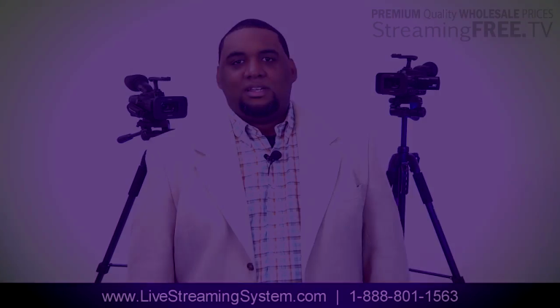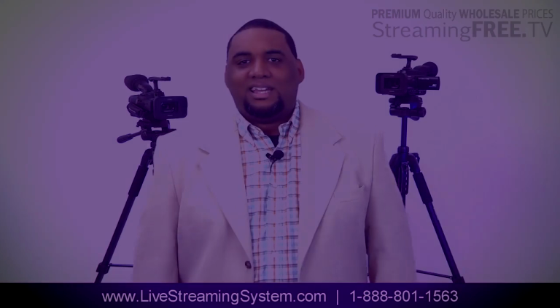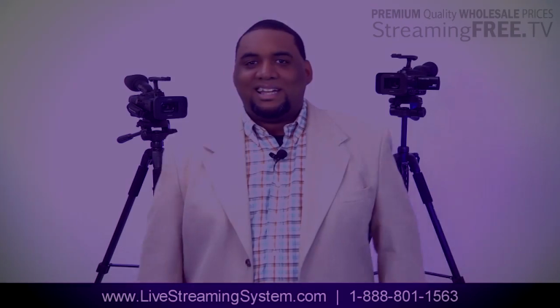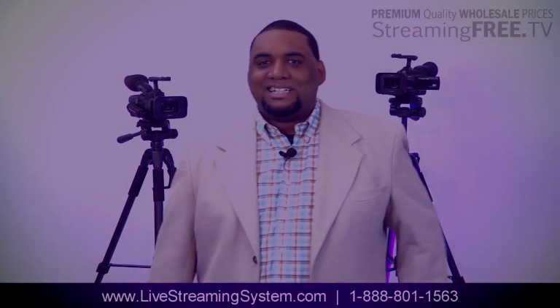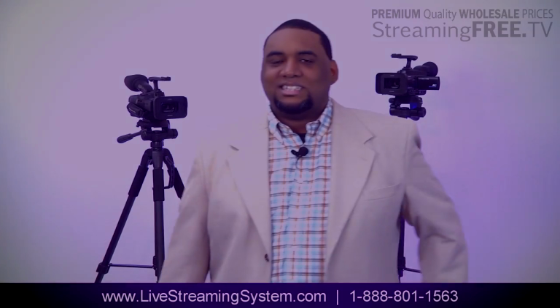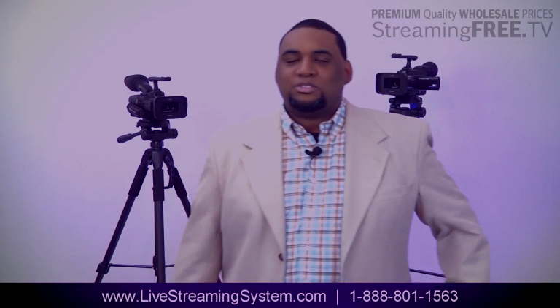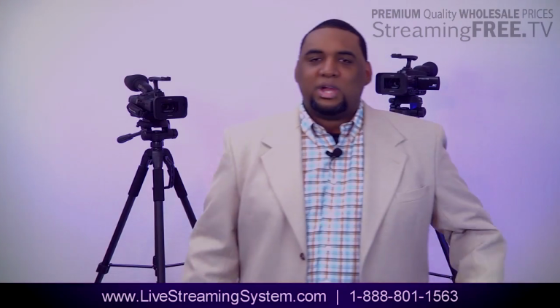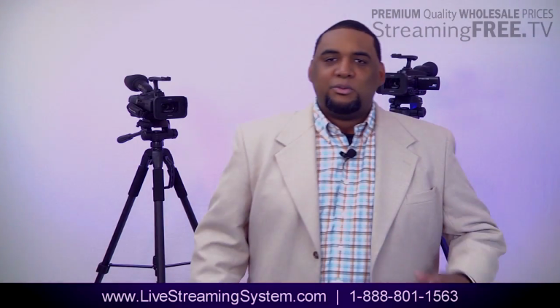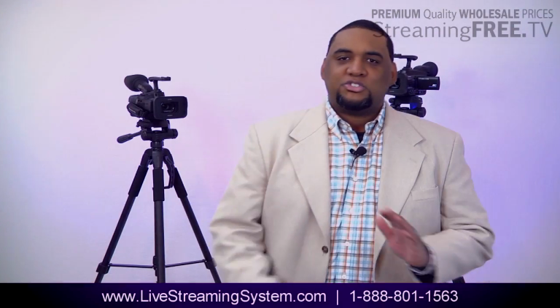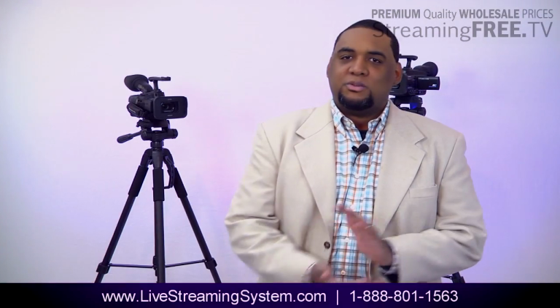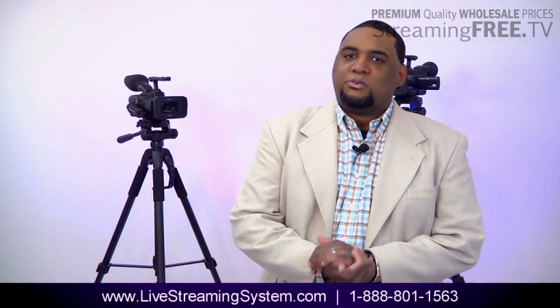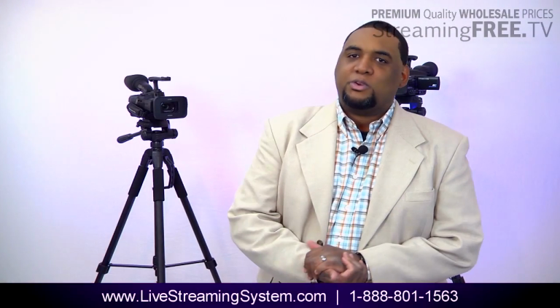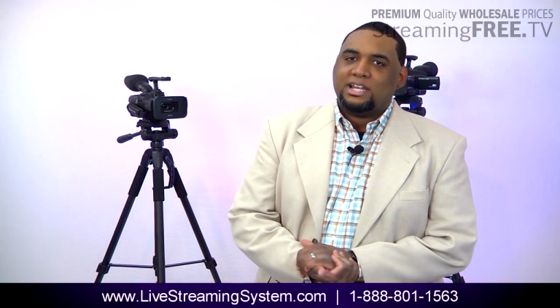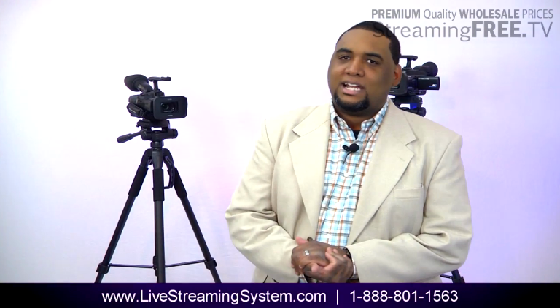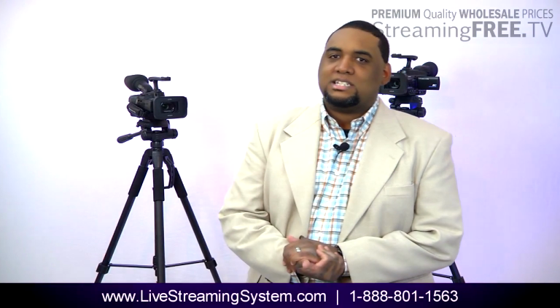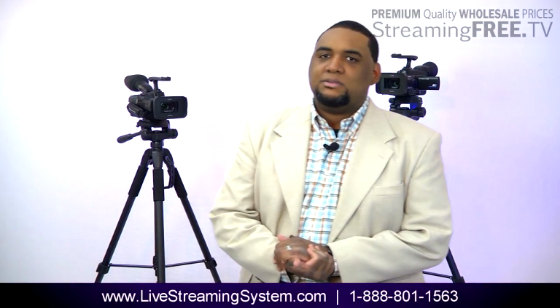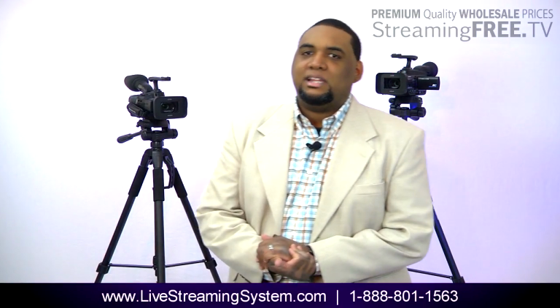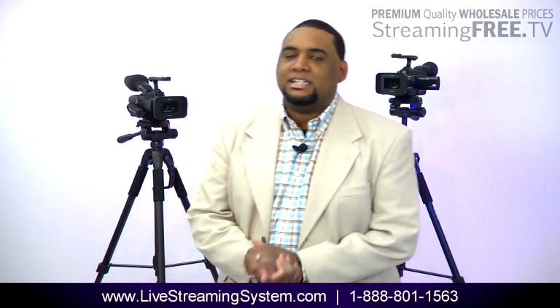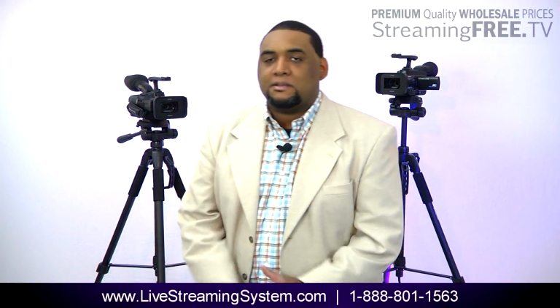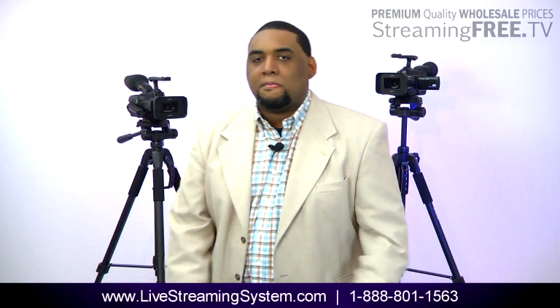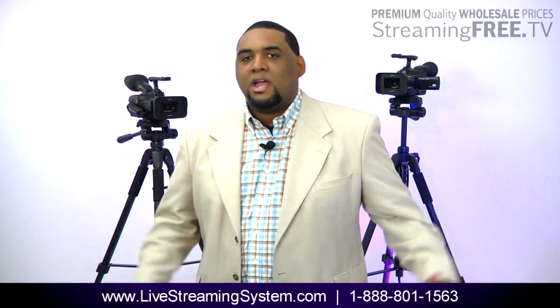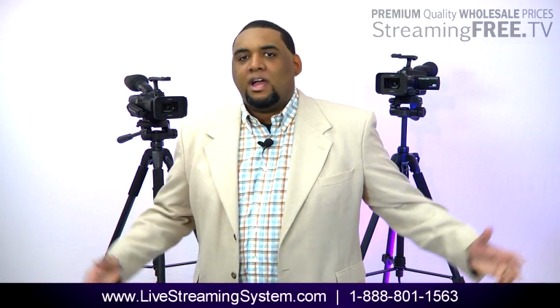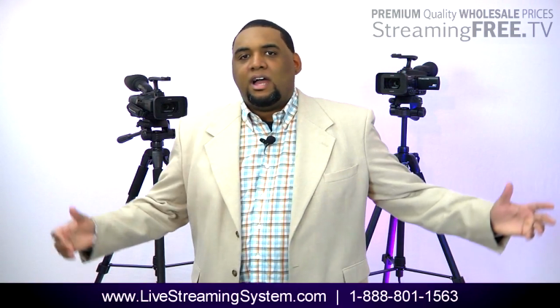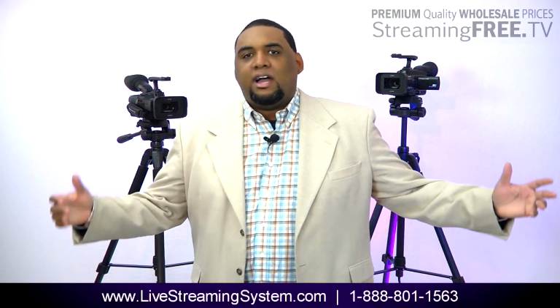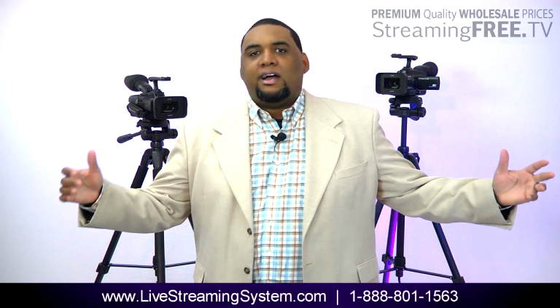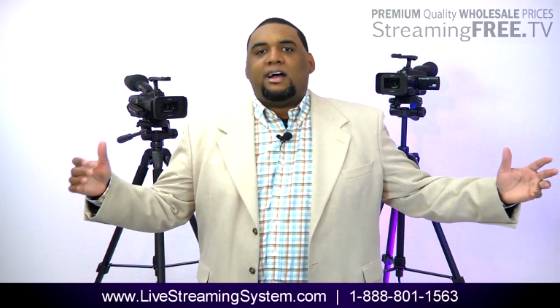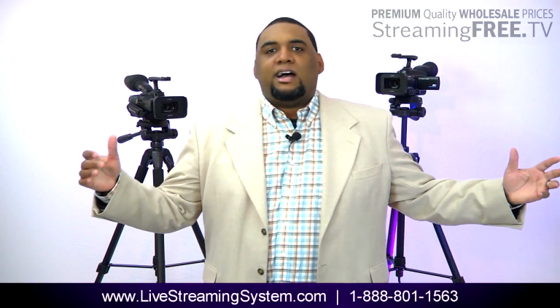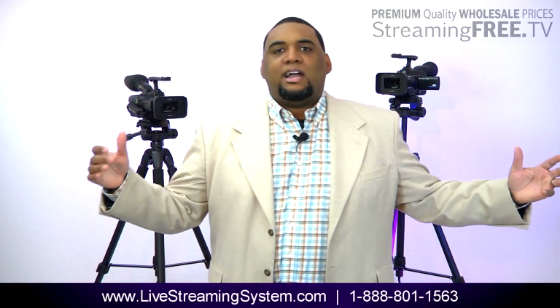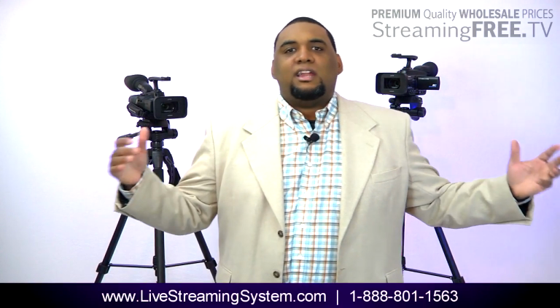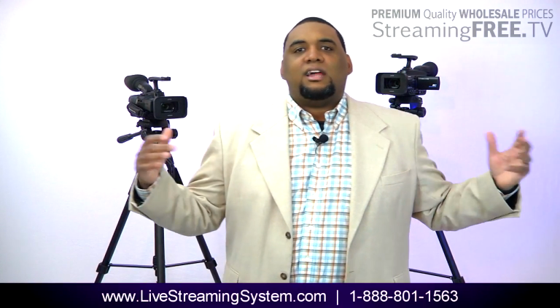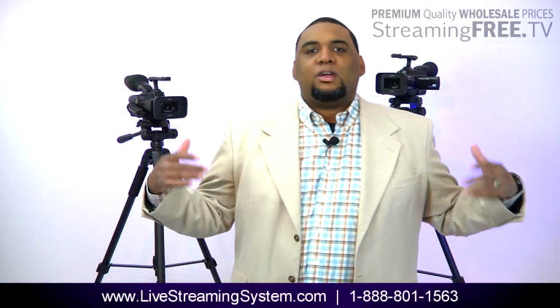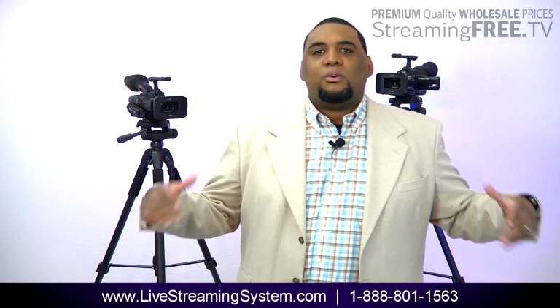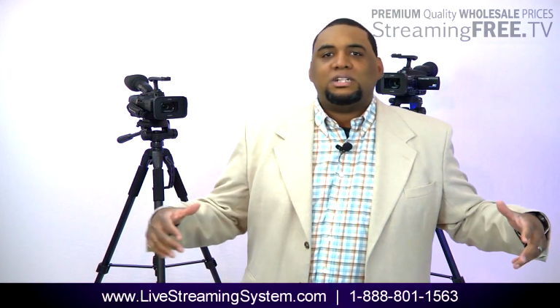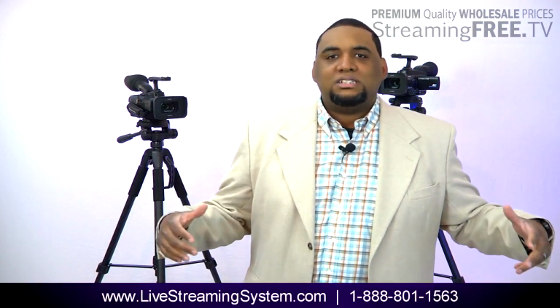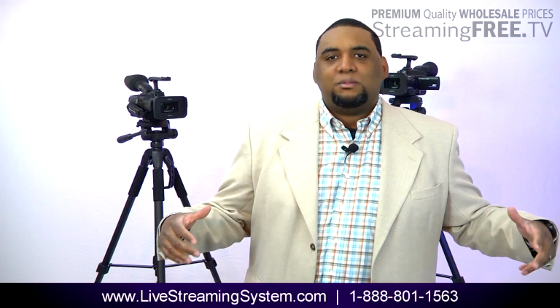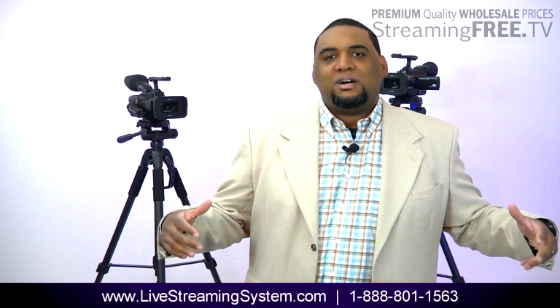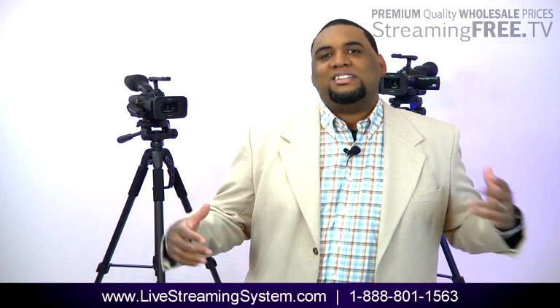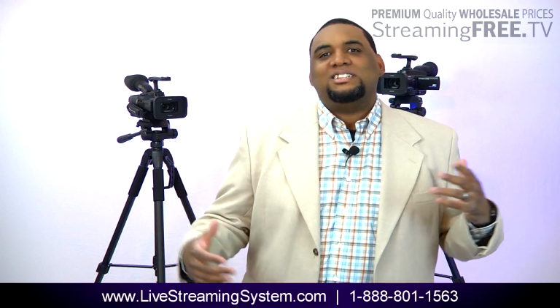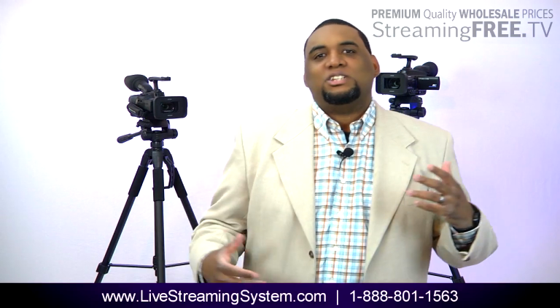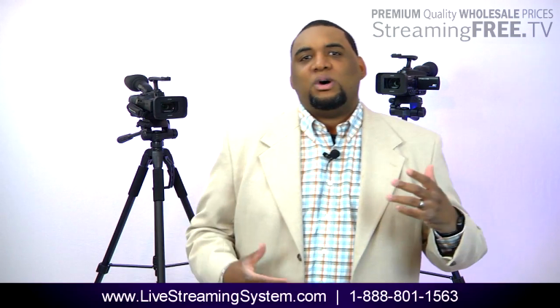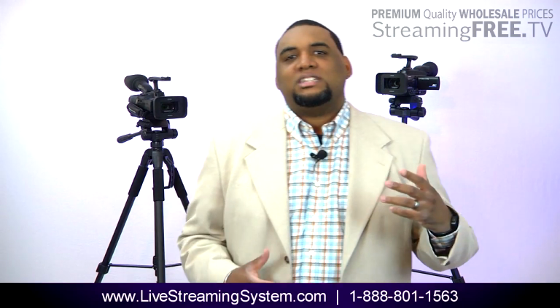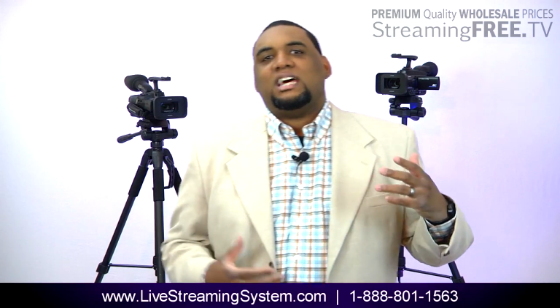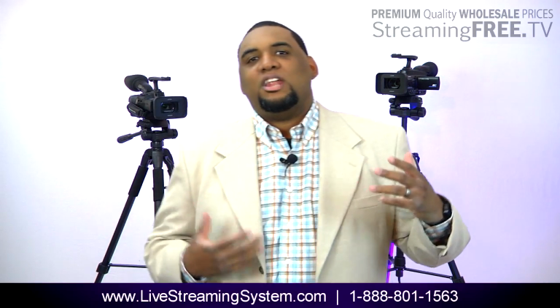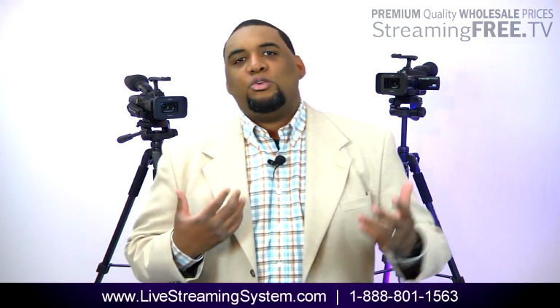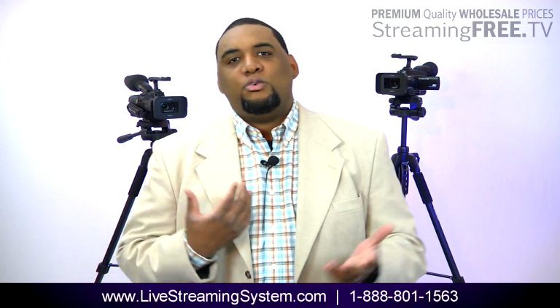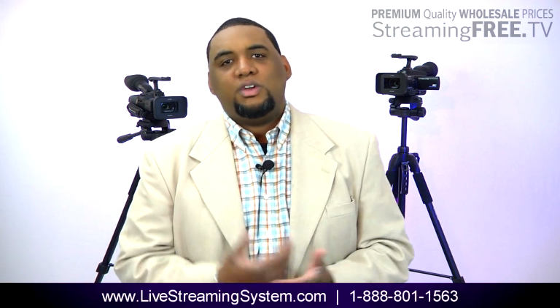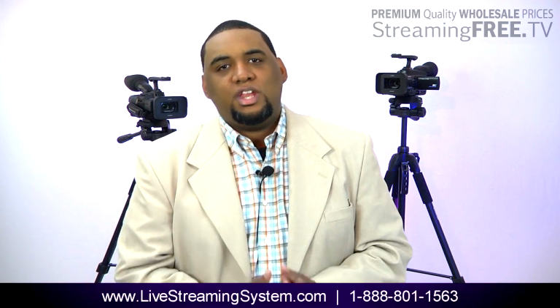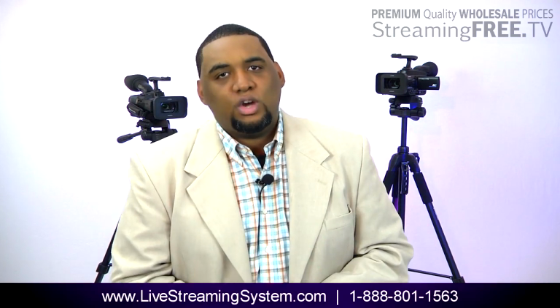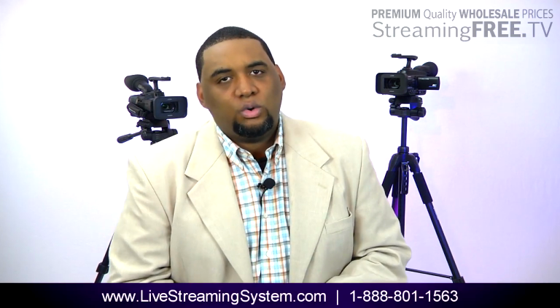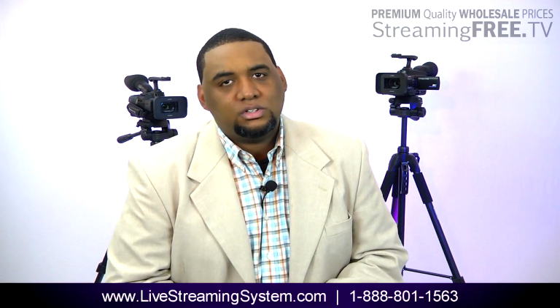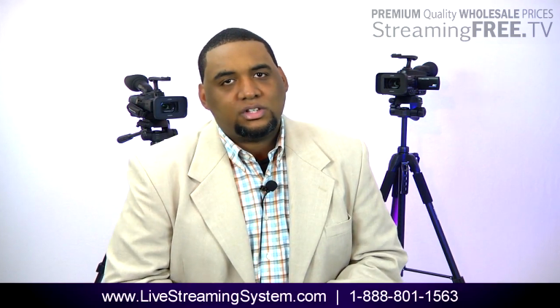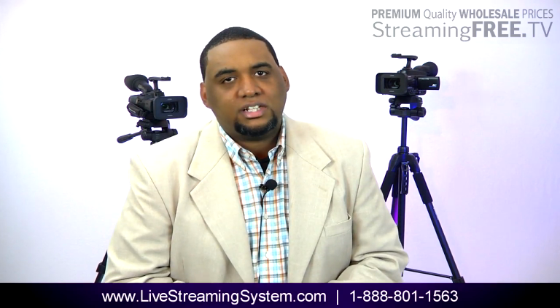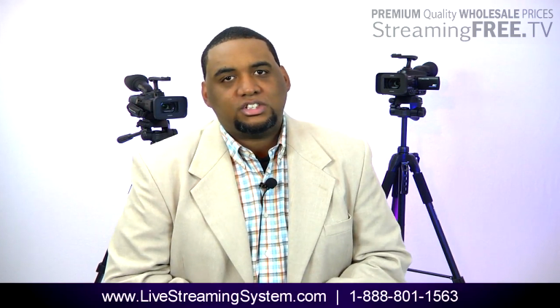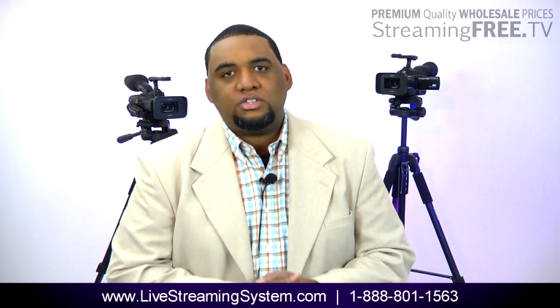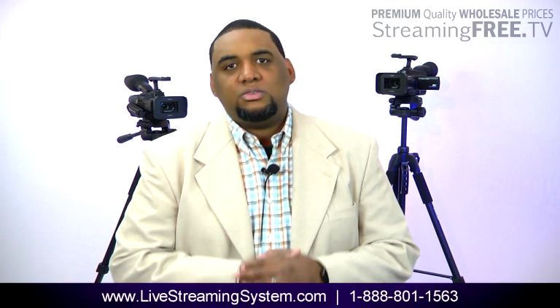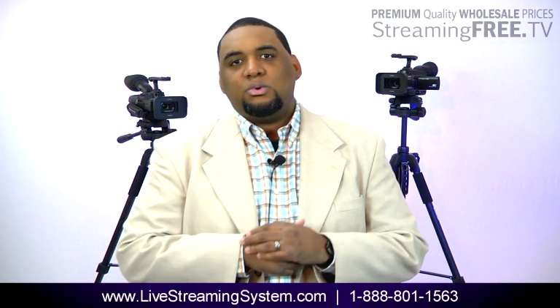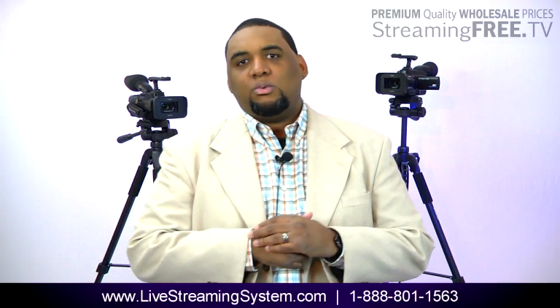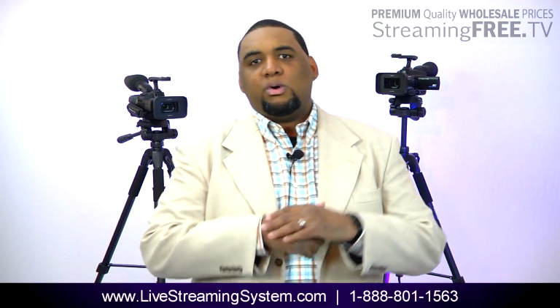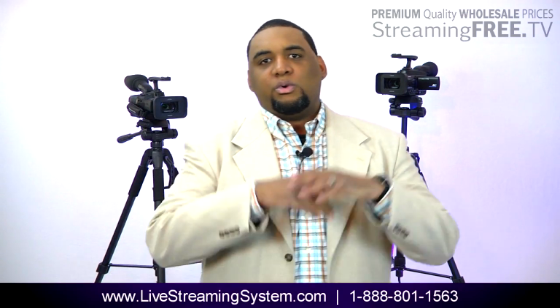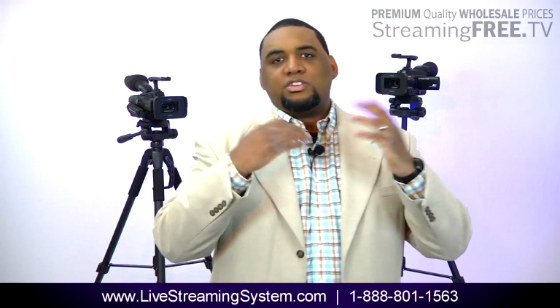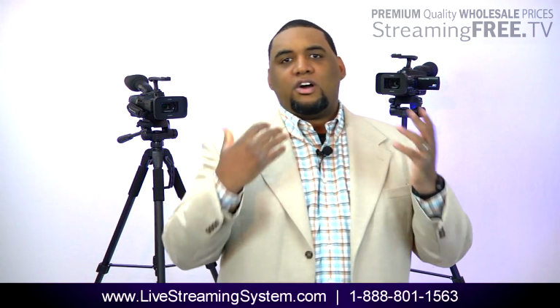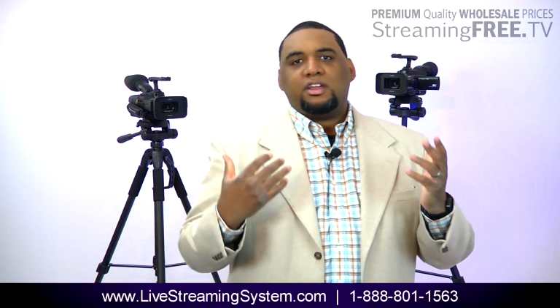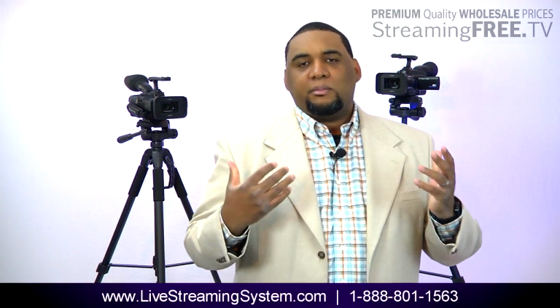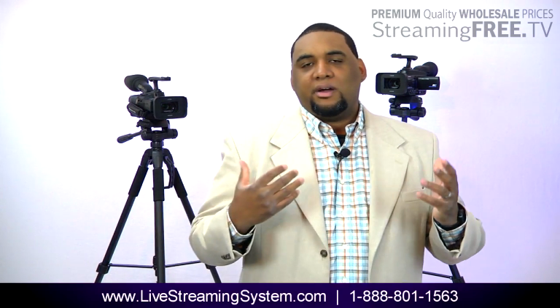Hey guys, this is Wade with StreamingFree.TV. I get a lot of questions about this, so I decided to do a video so I can show you what we're talking about.